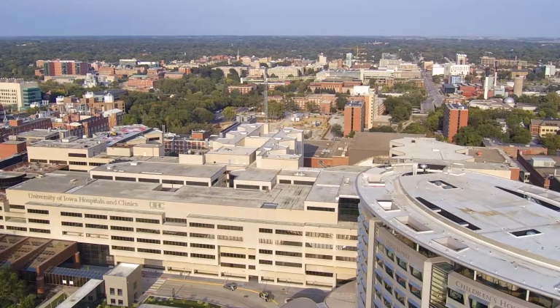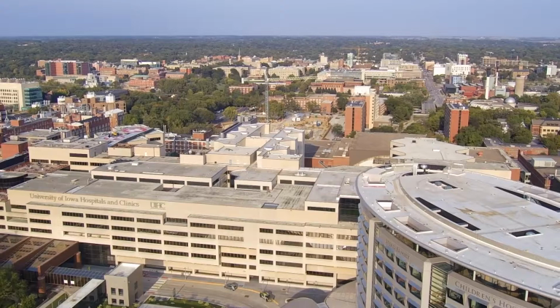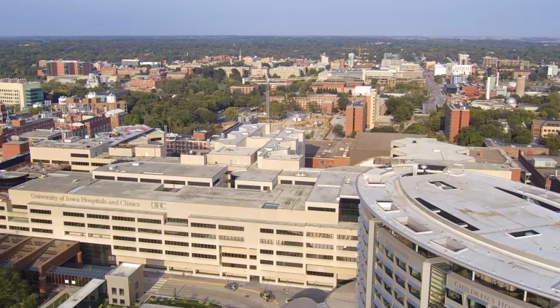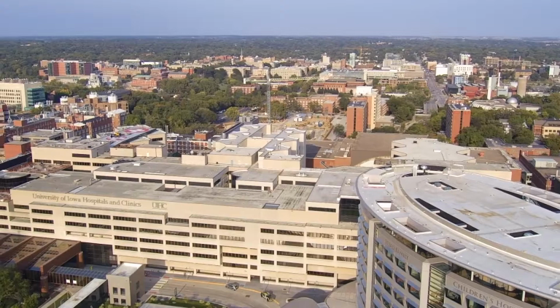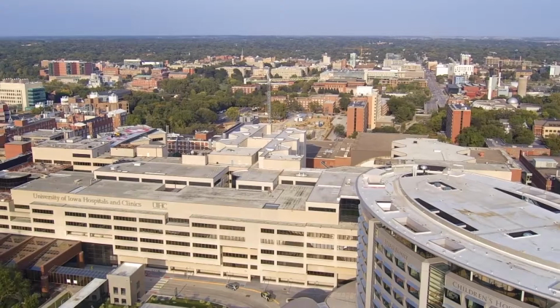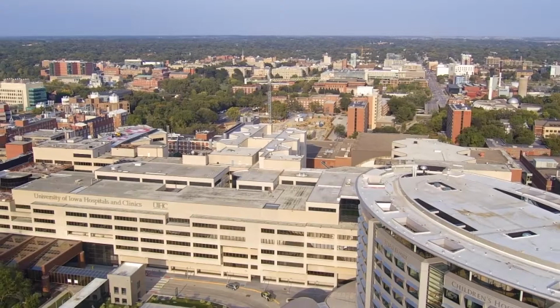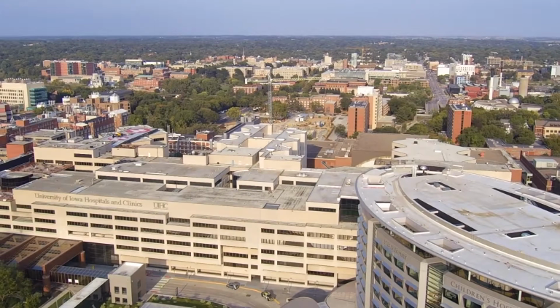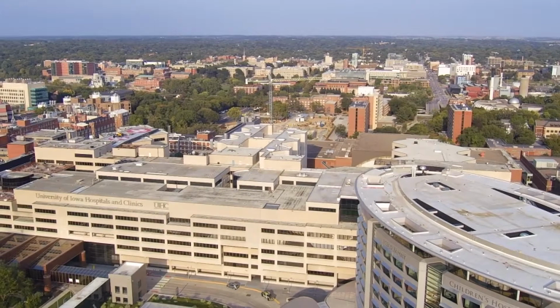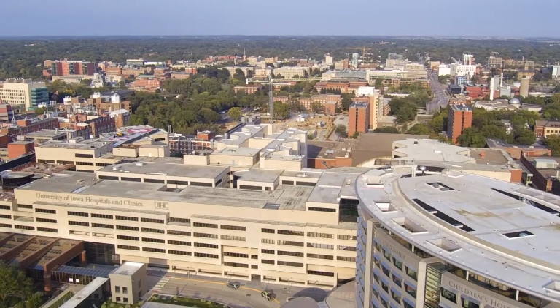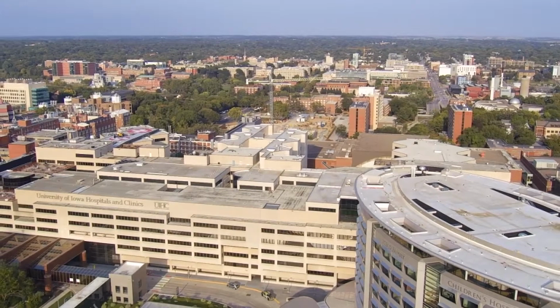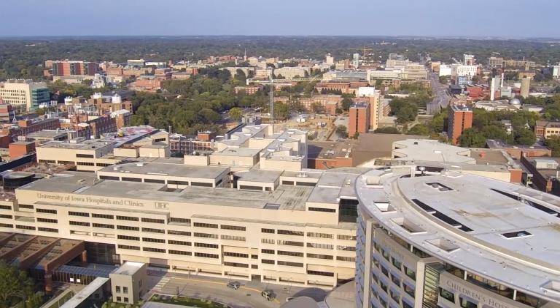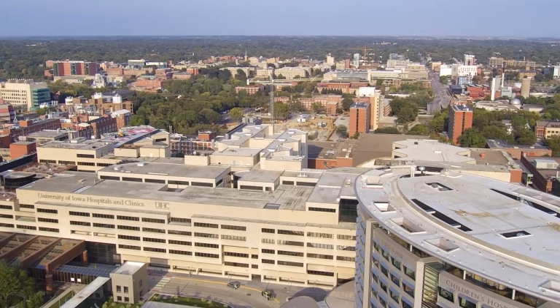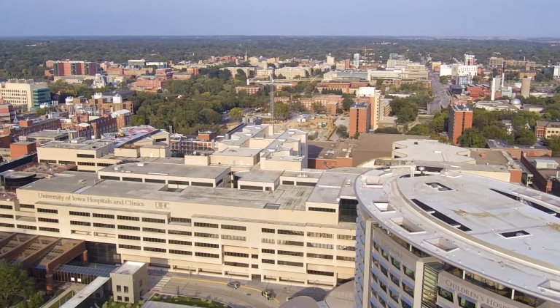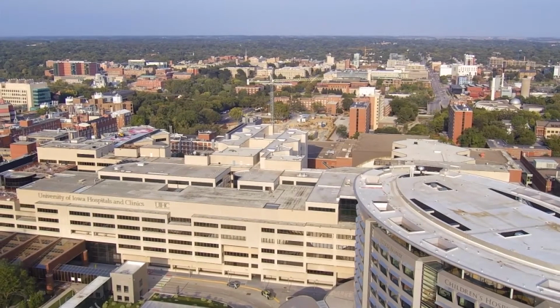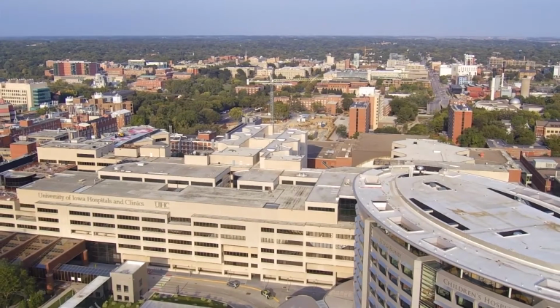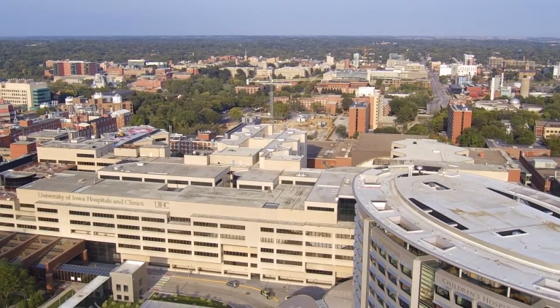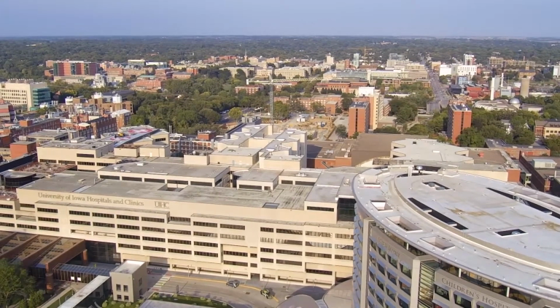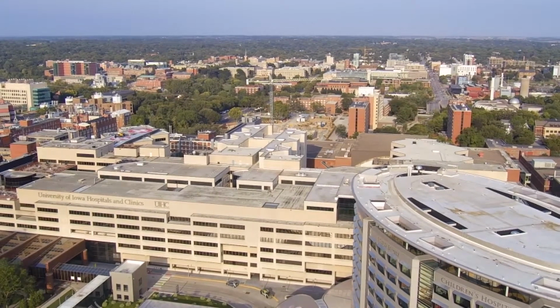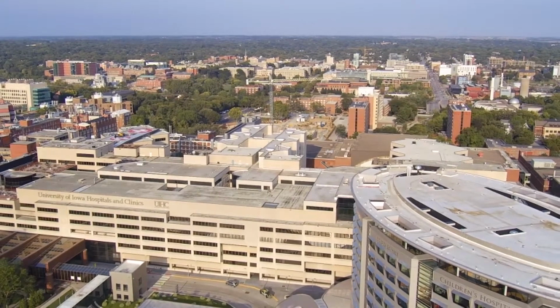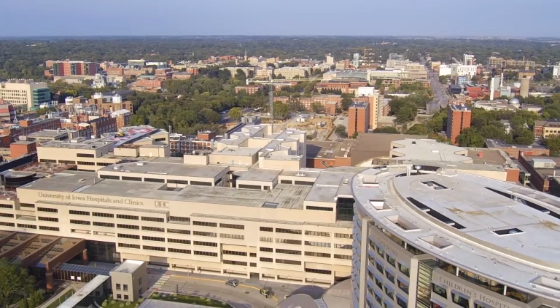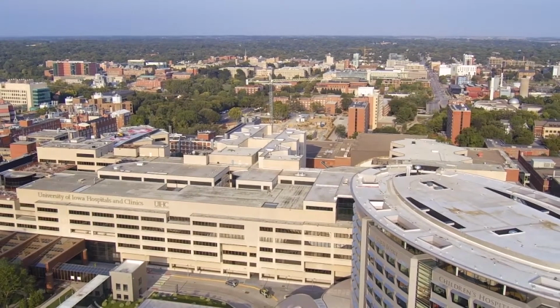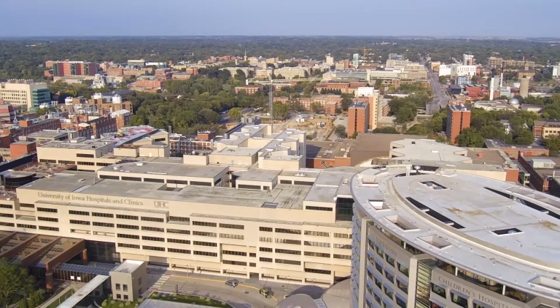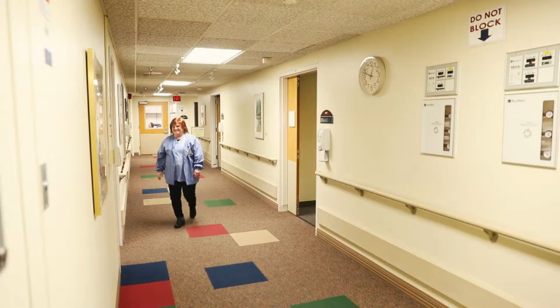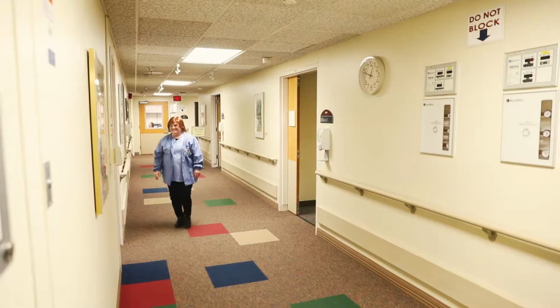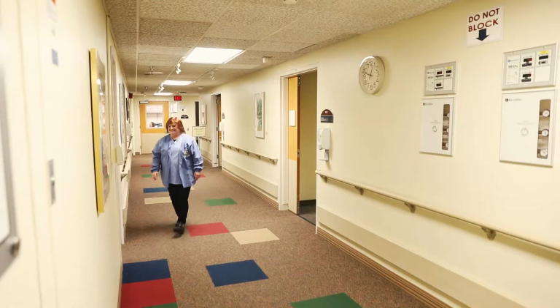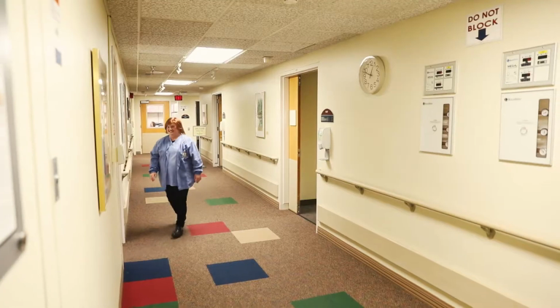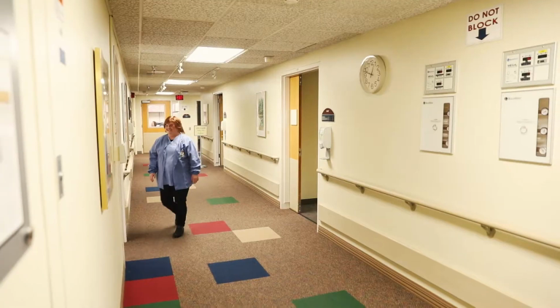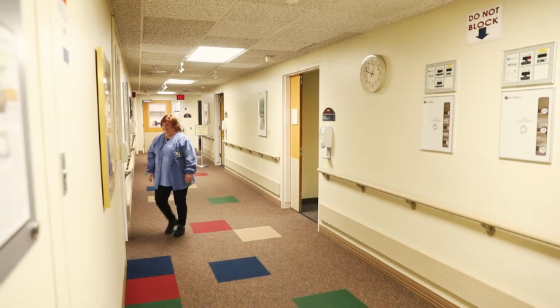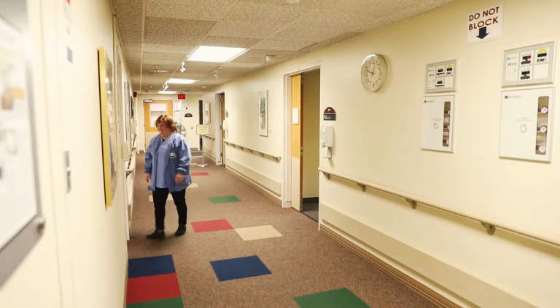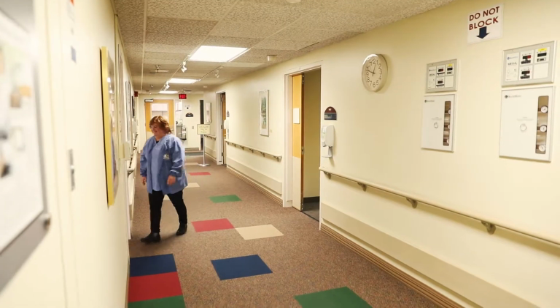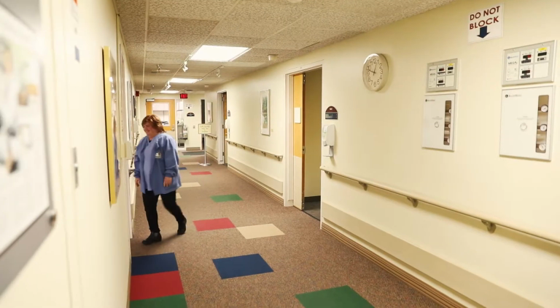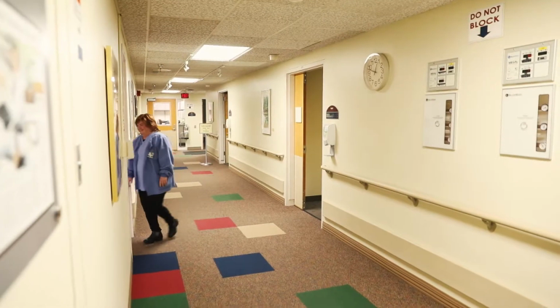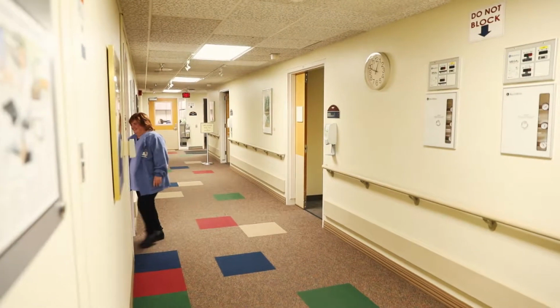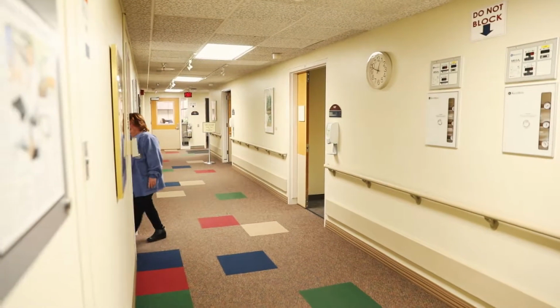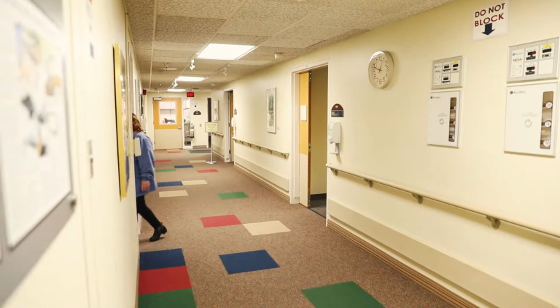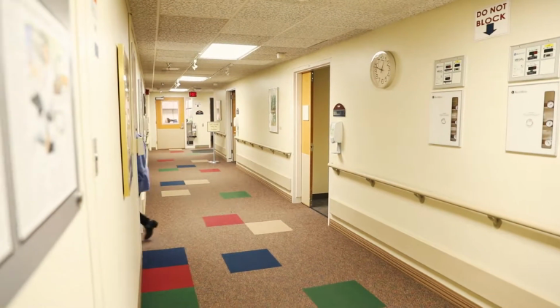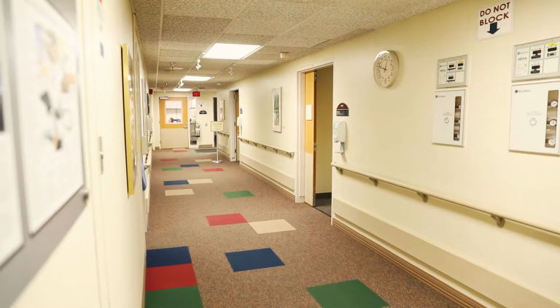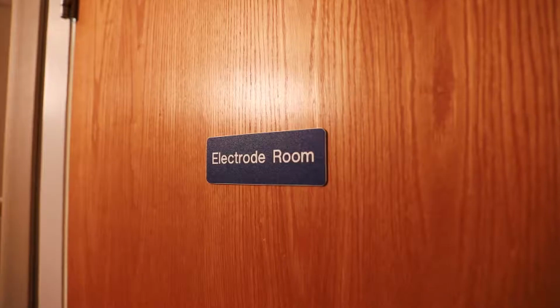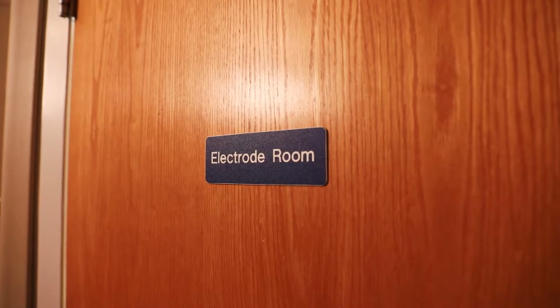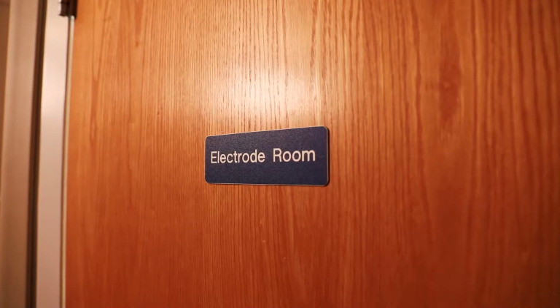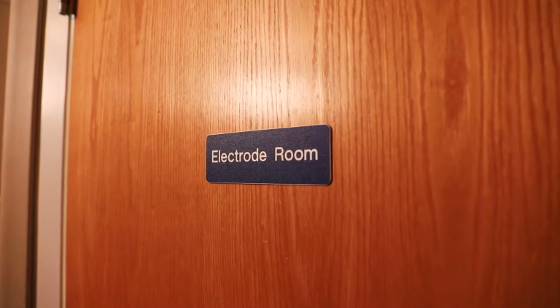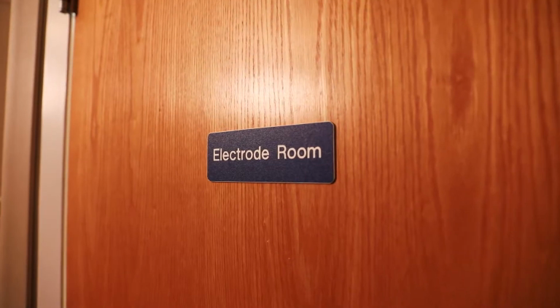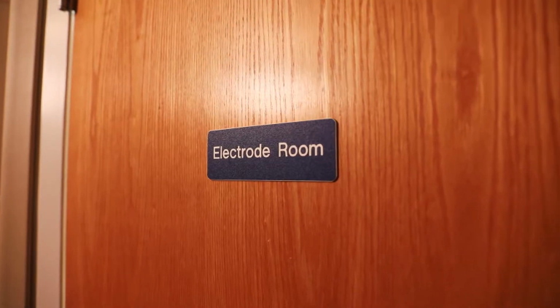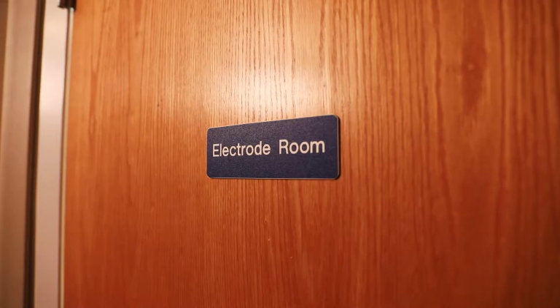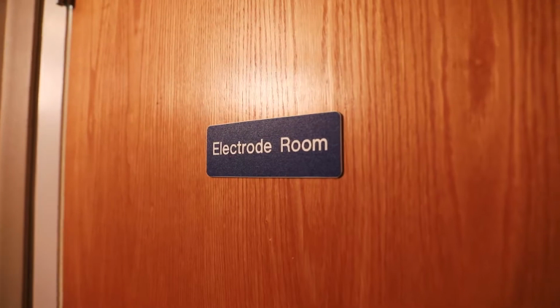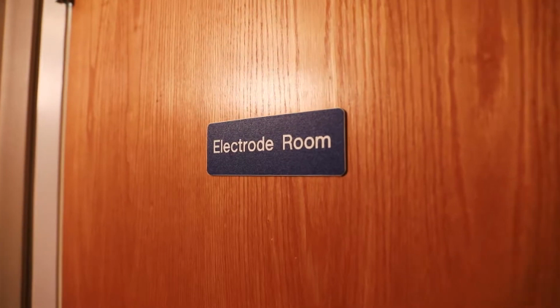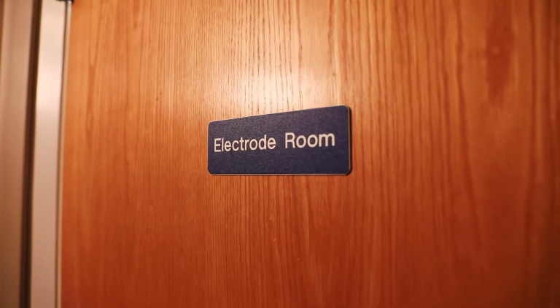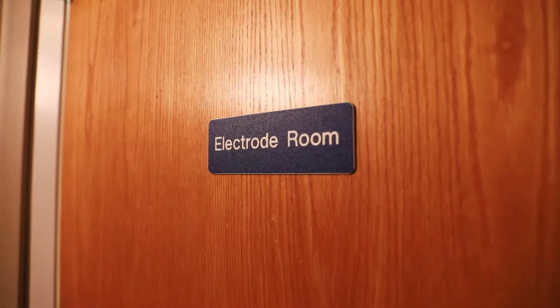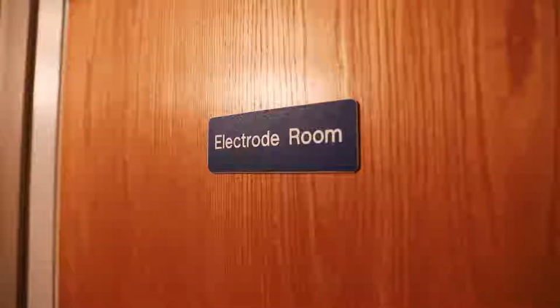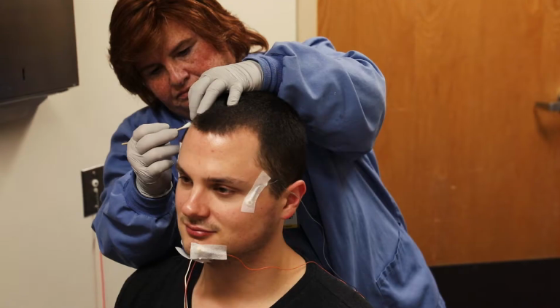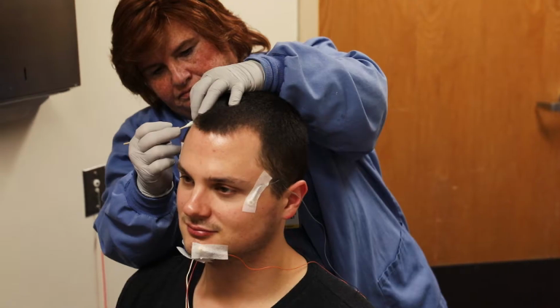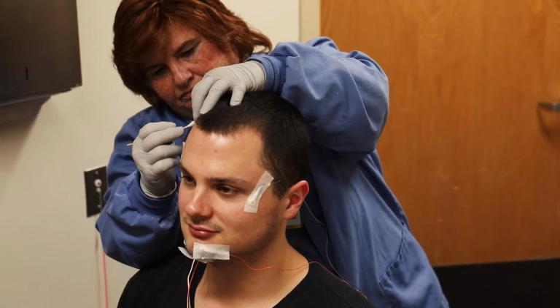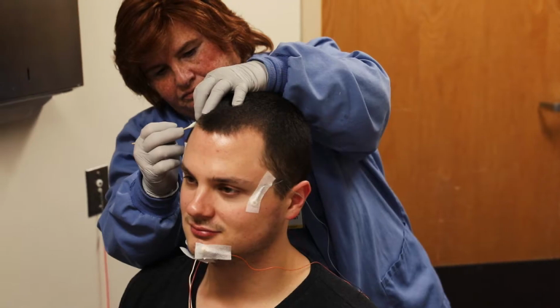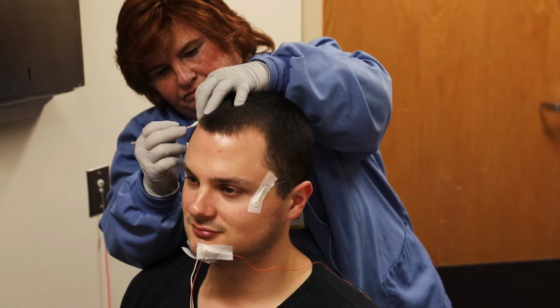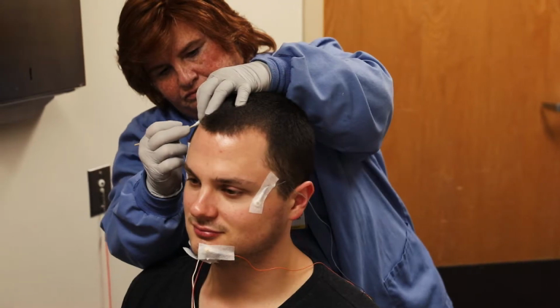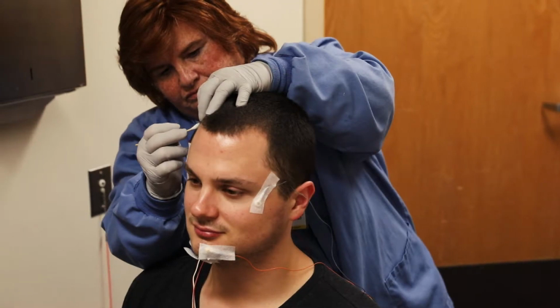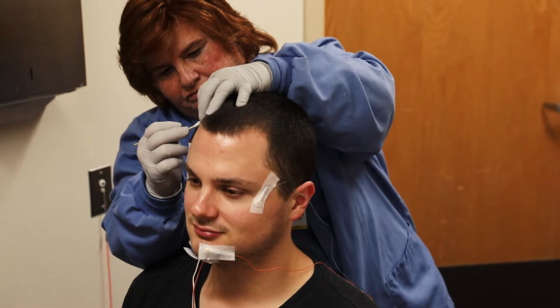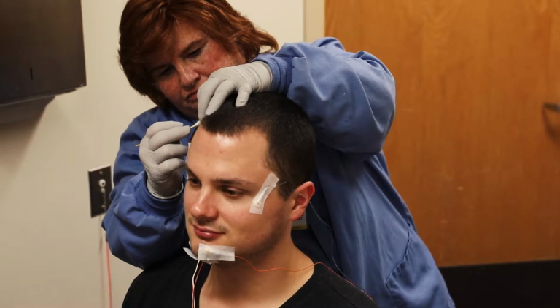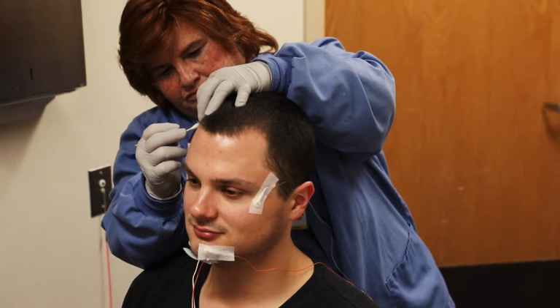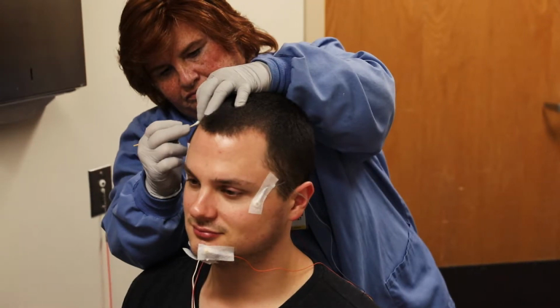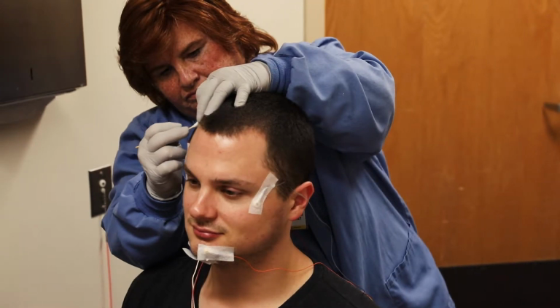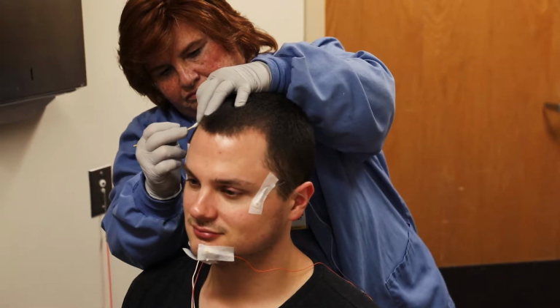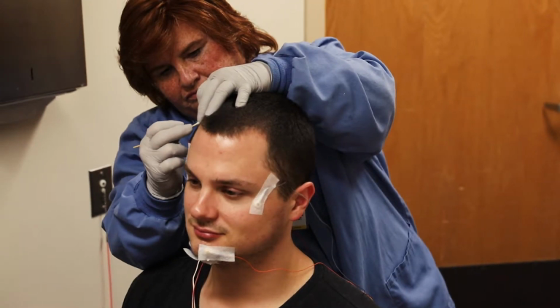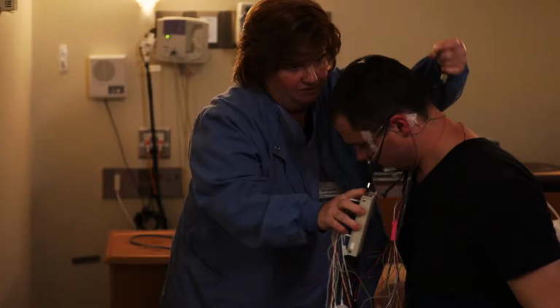You have been scheduled for a sleep study at University of Iowa Hospitals and Clinics. This will be billed as an outpatient procedure.